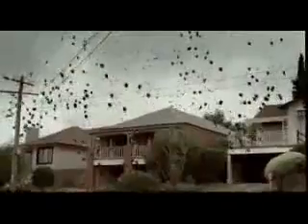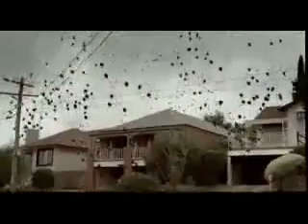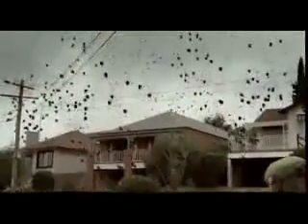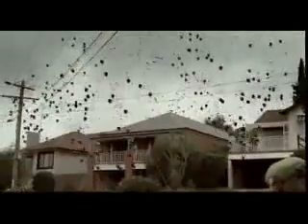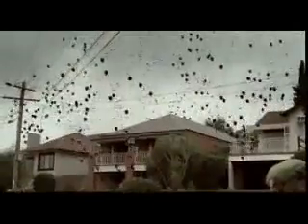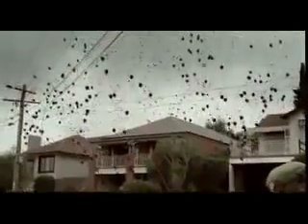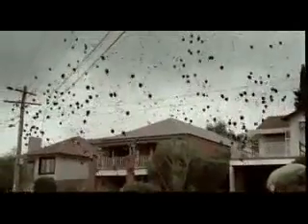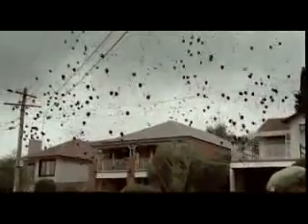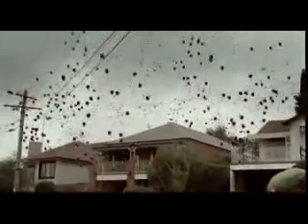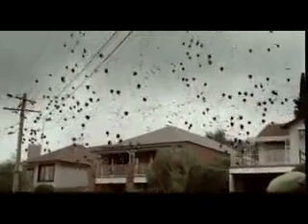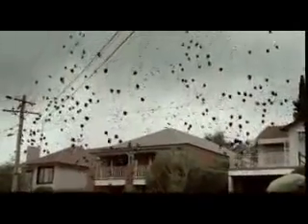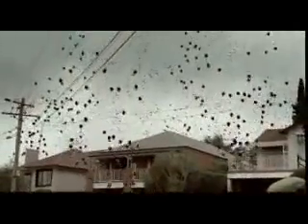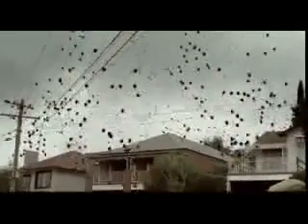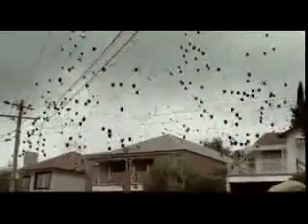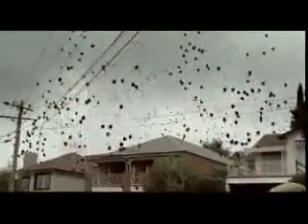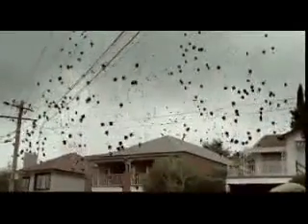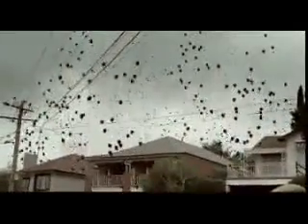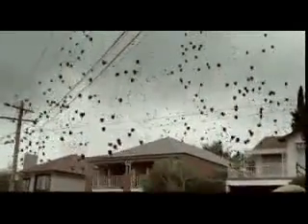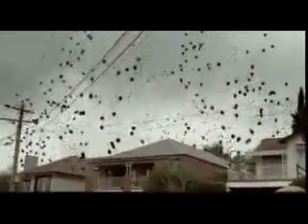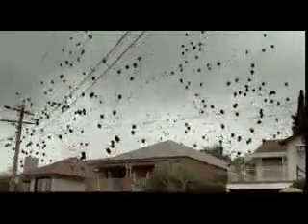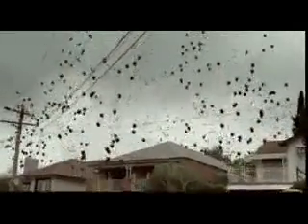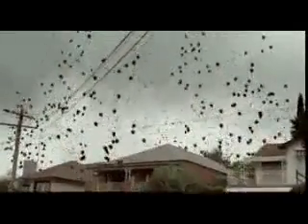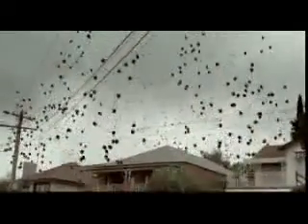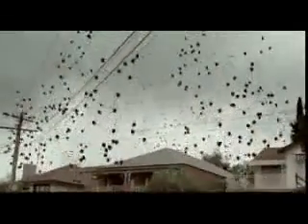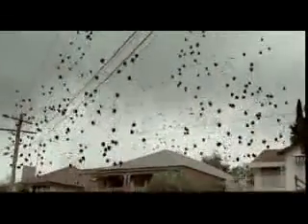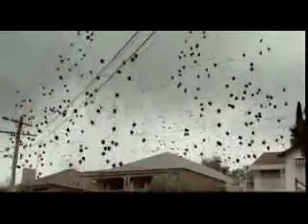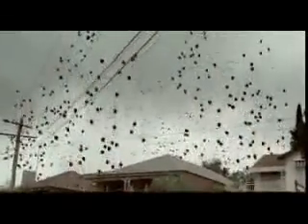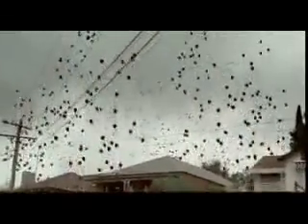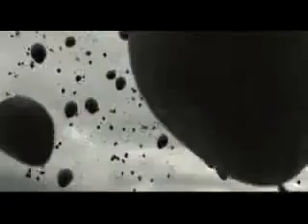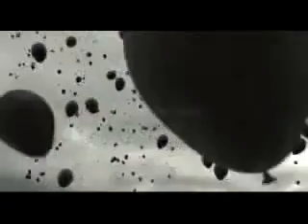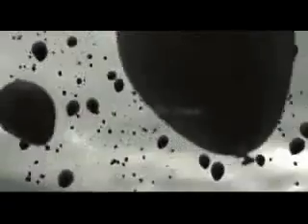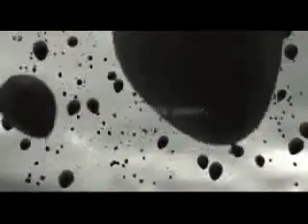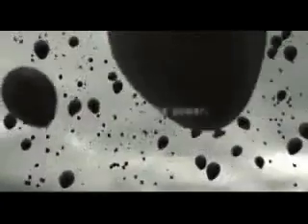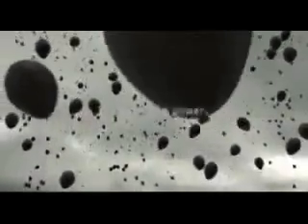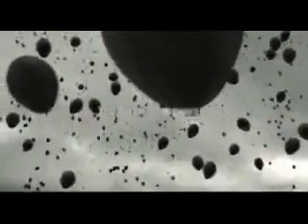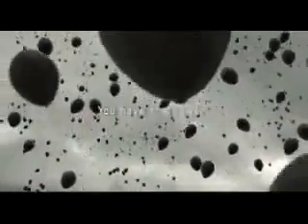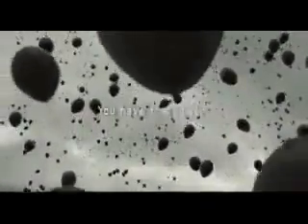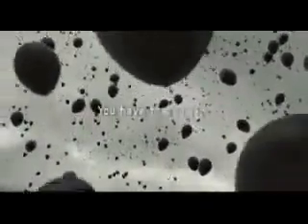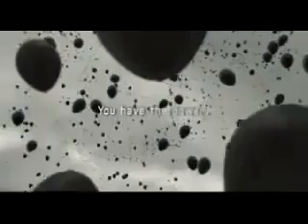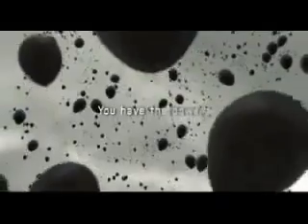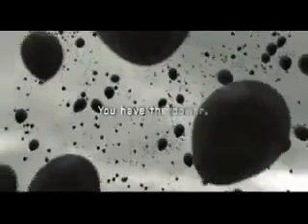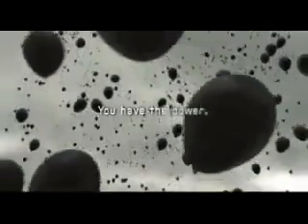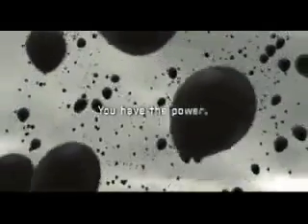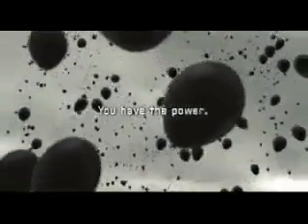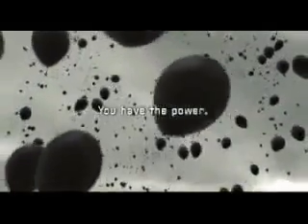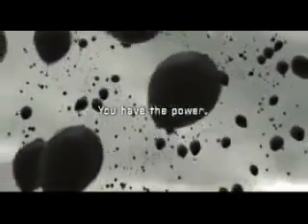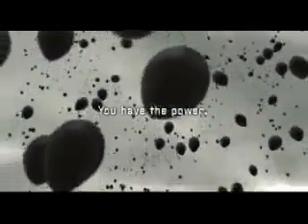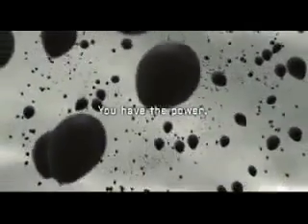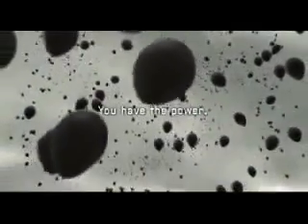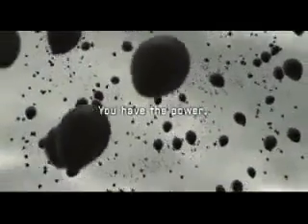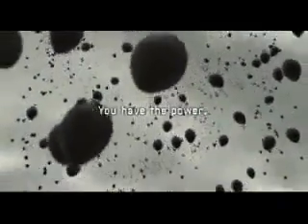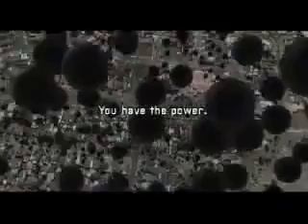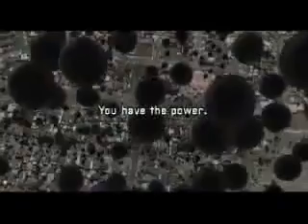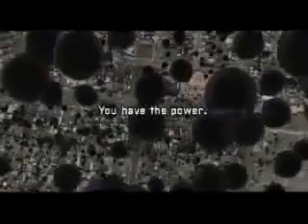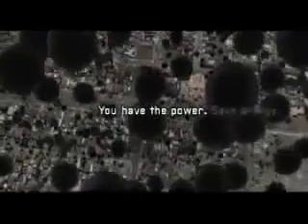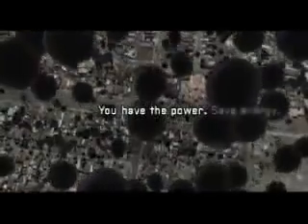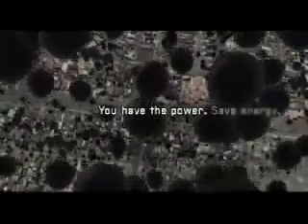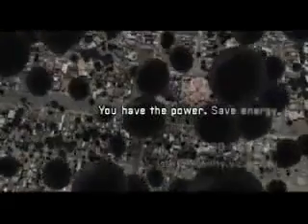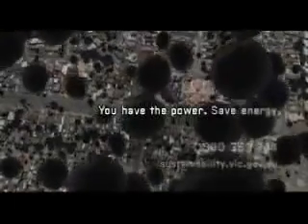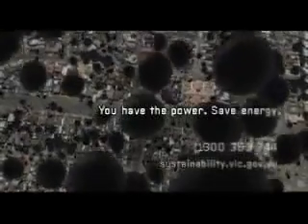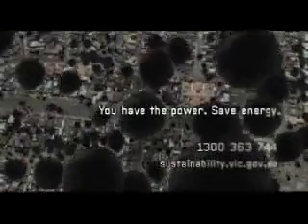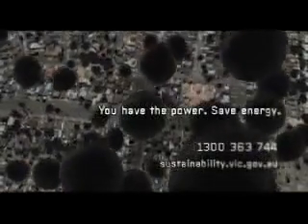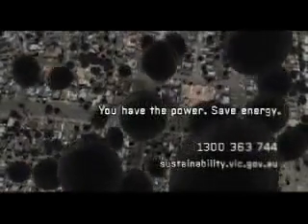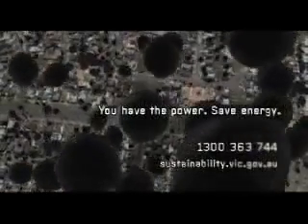Save energy and you'll also save money and reduce your impact on climate change. You have the power to make a difference.